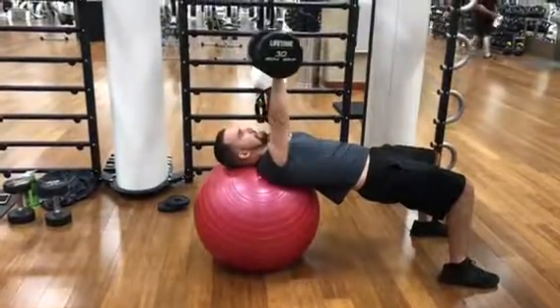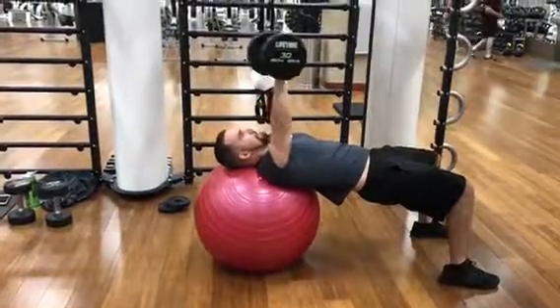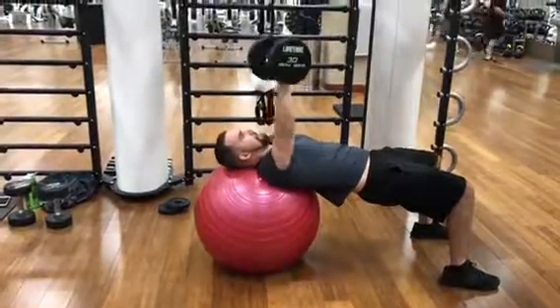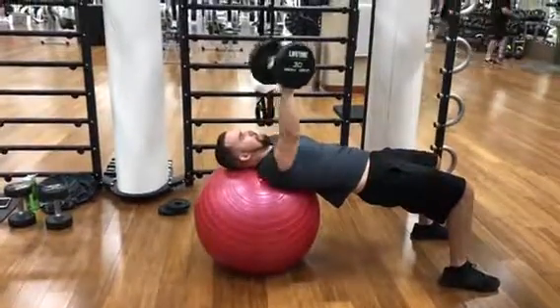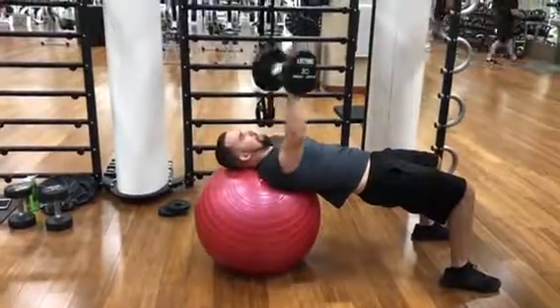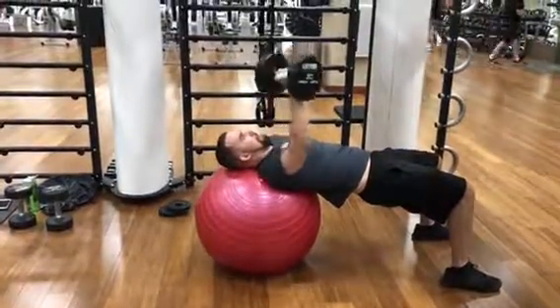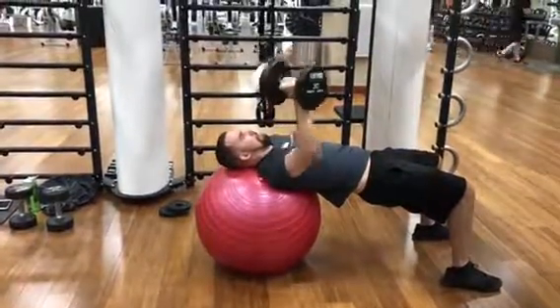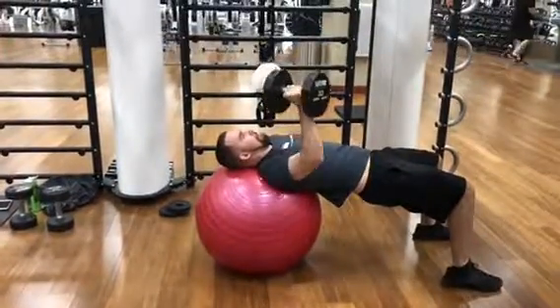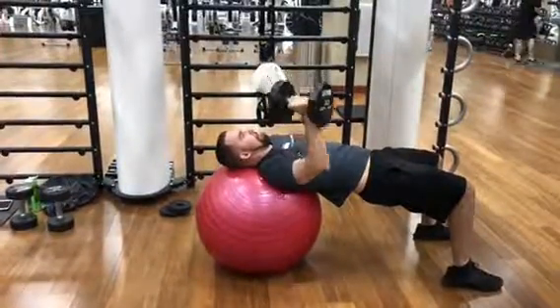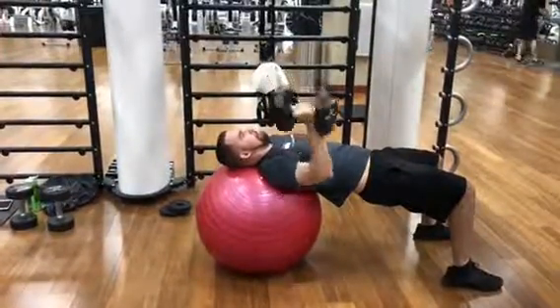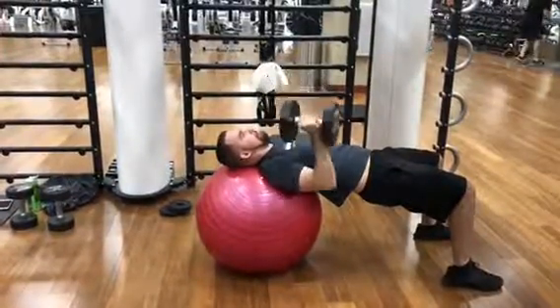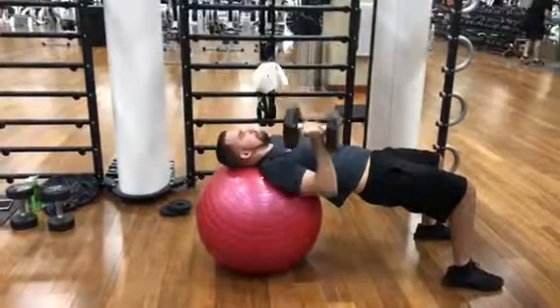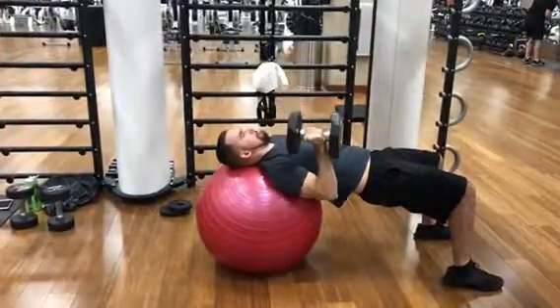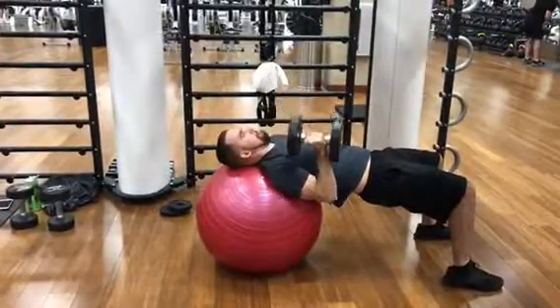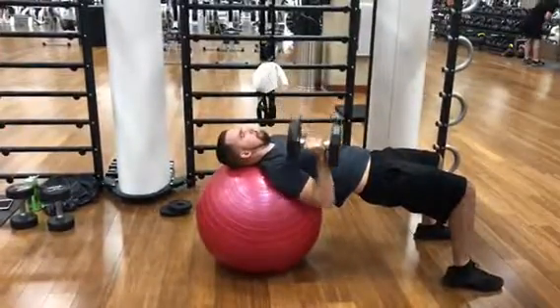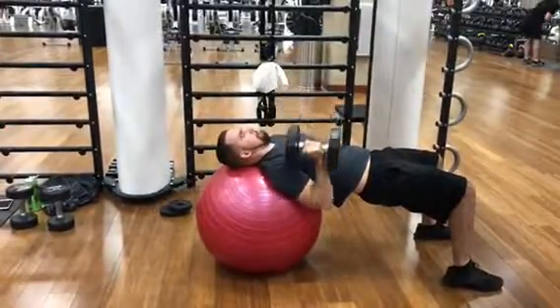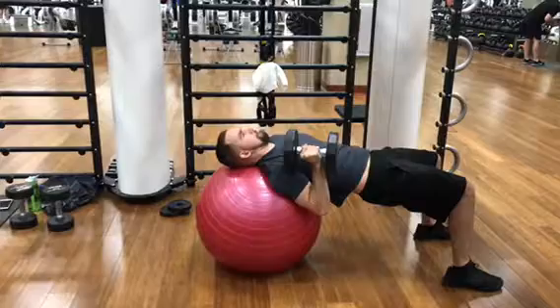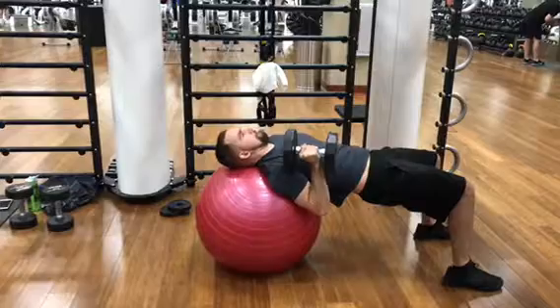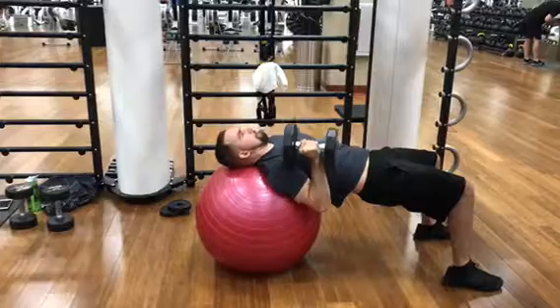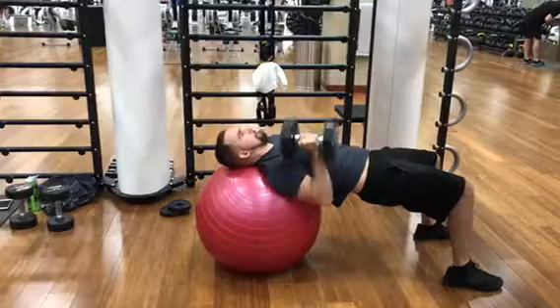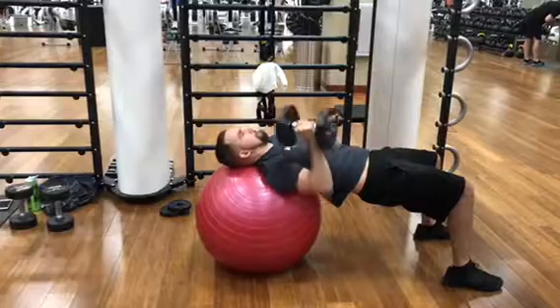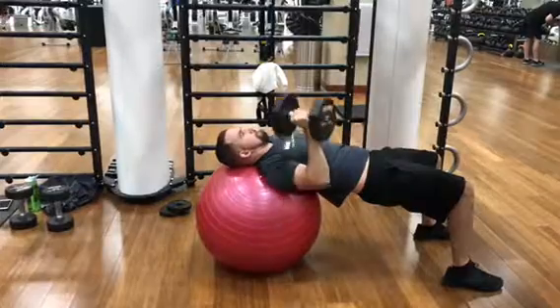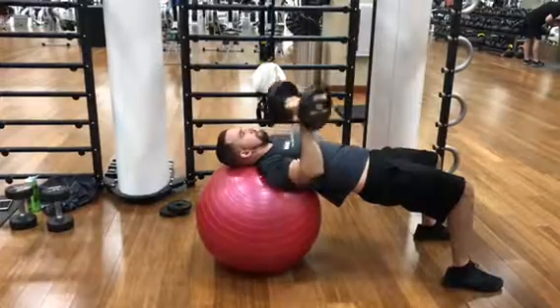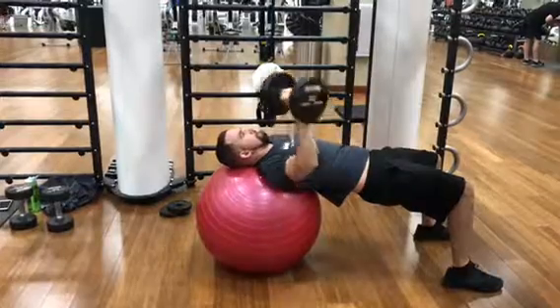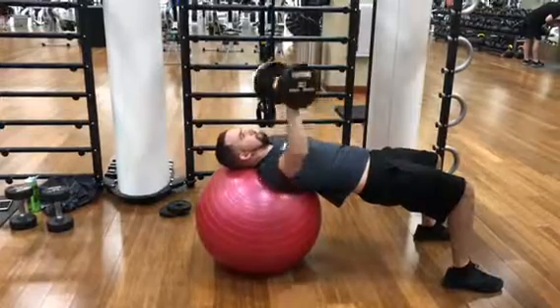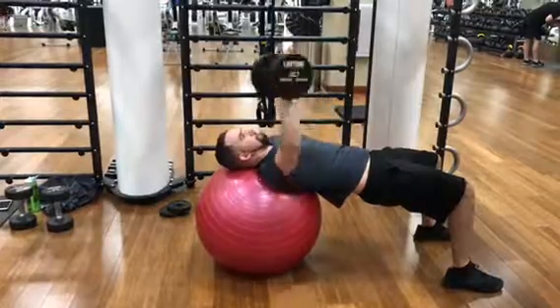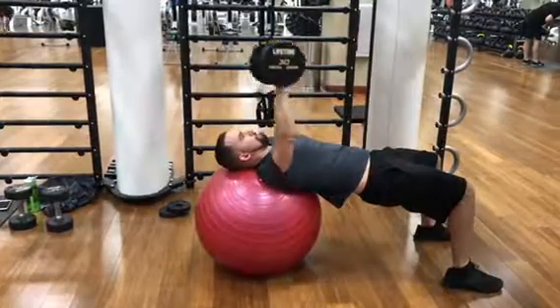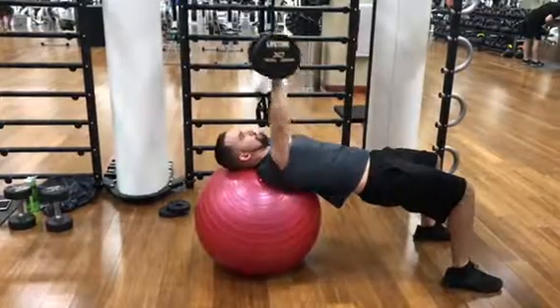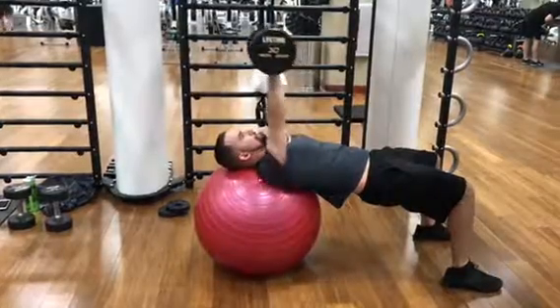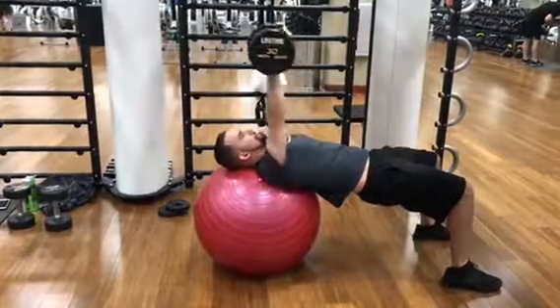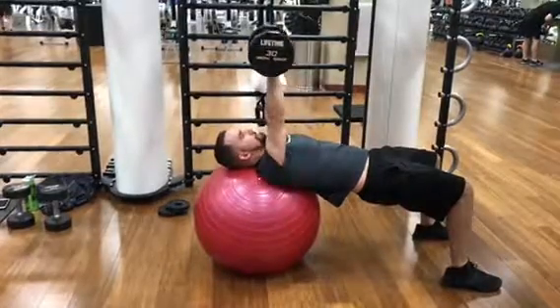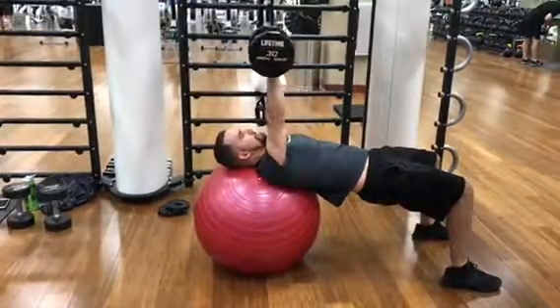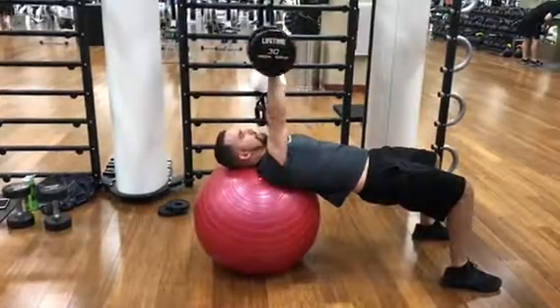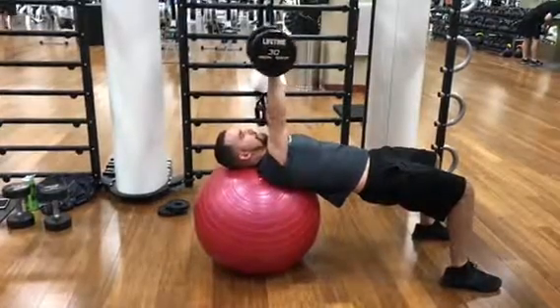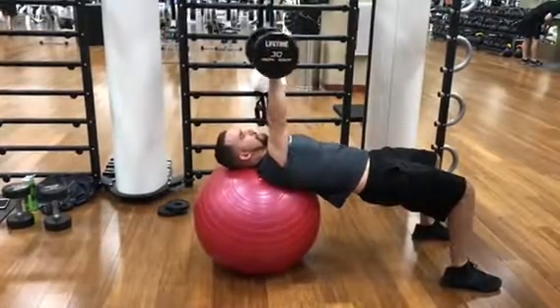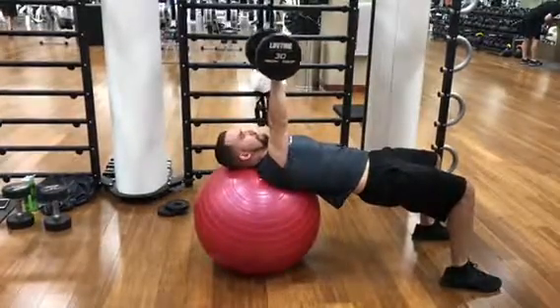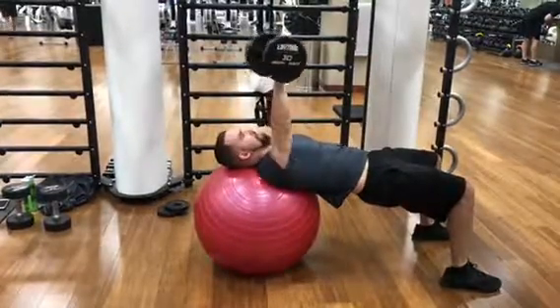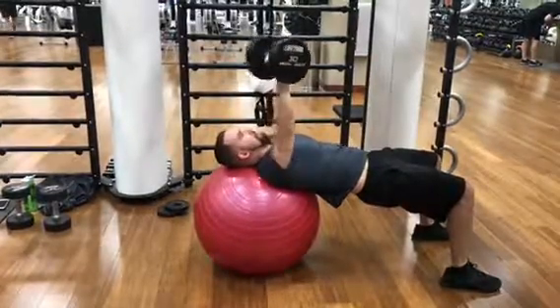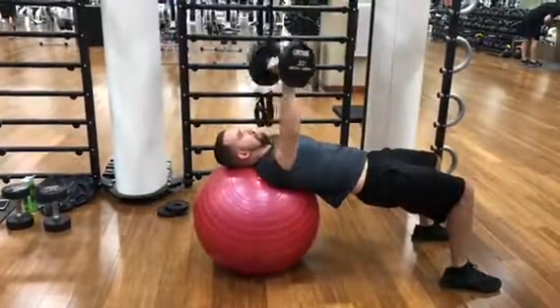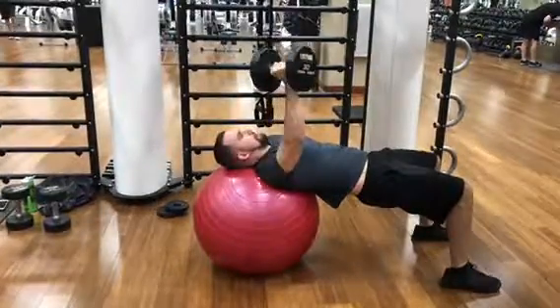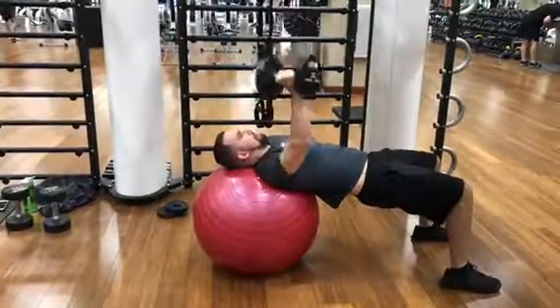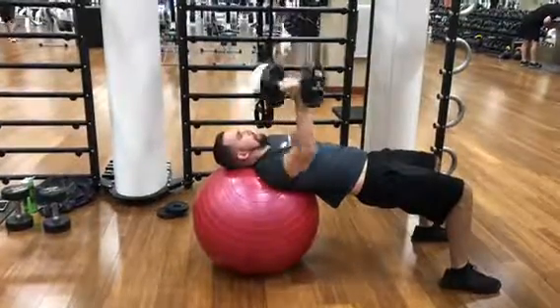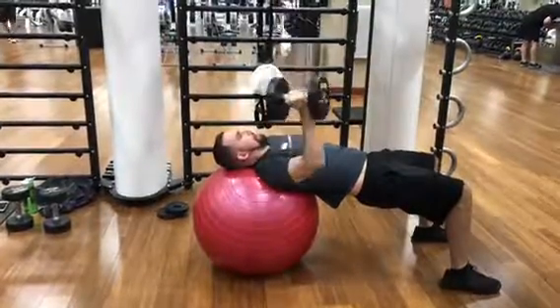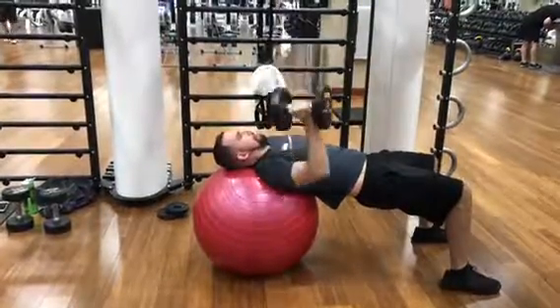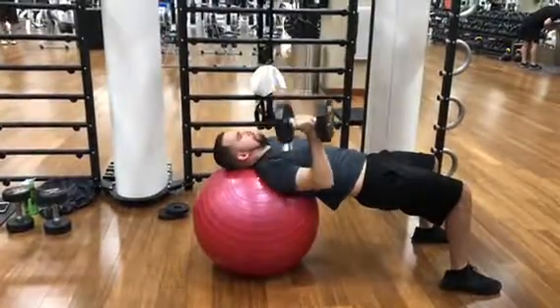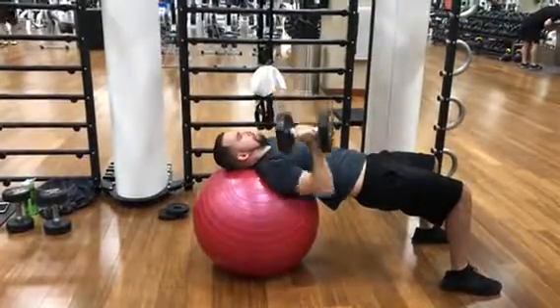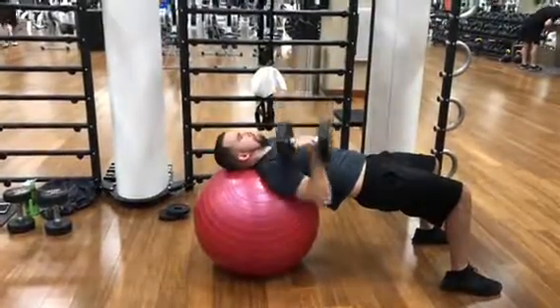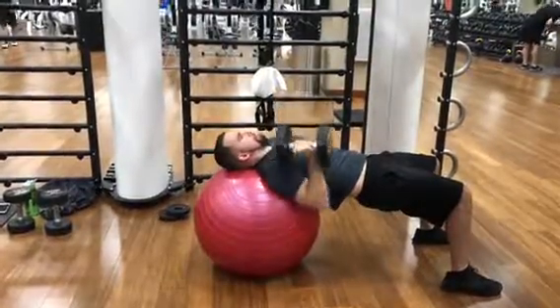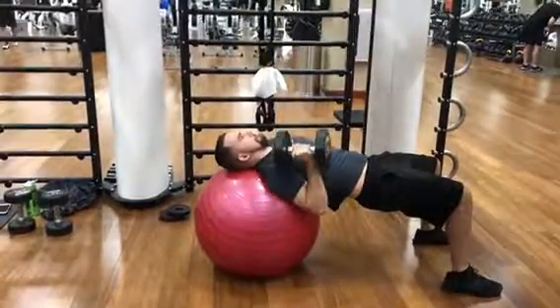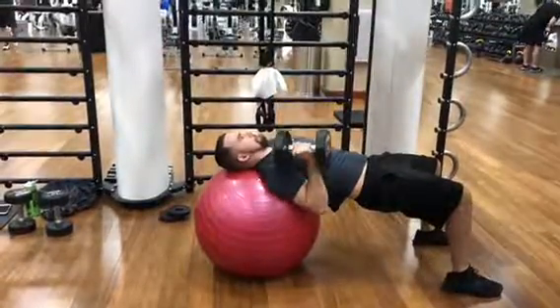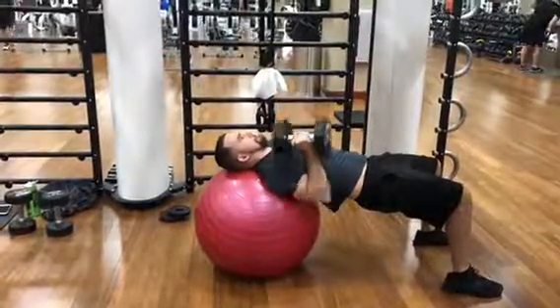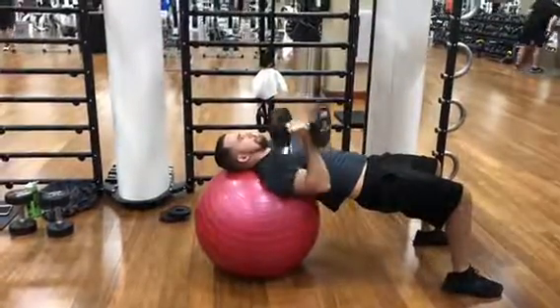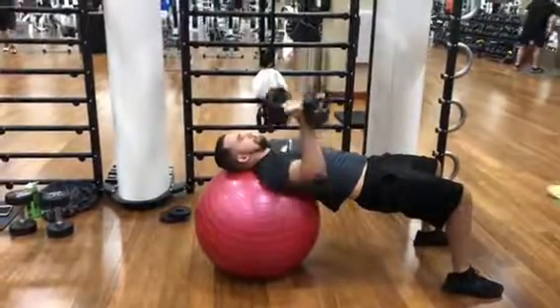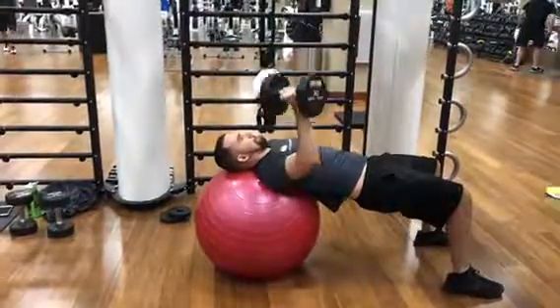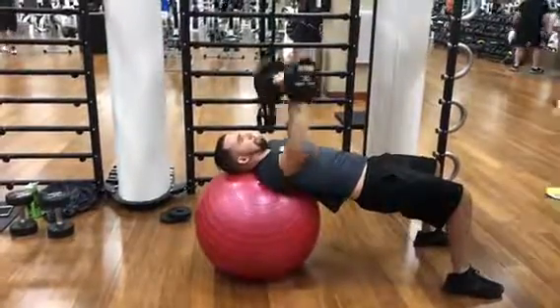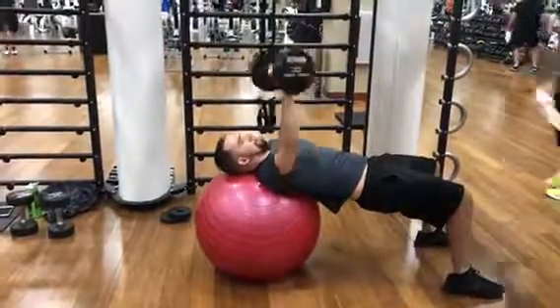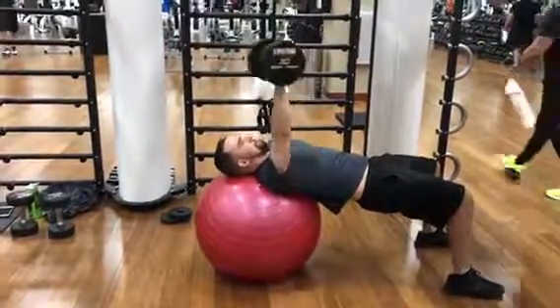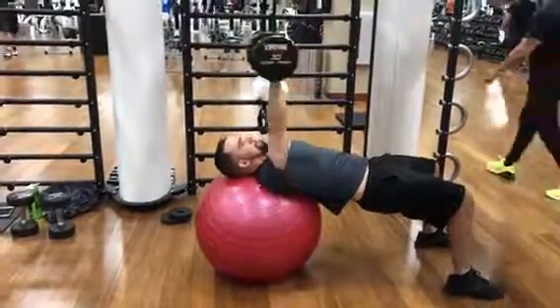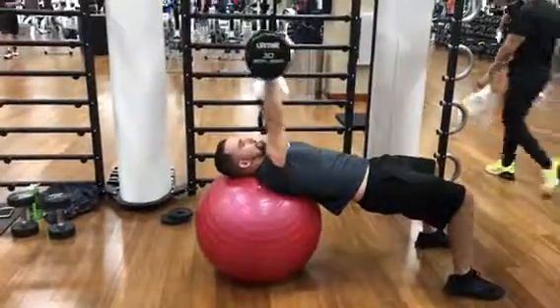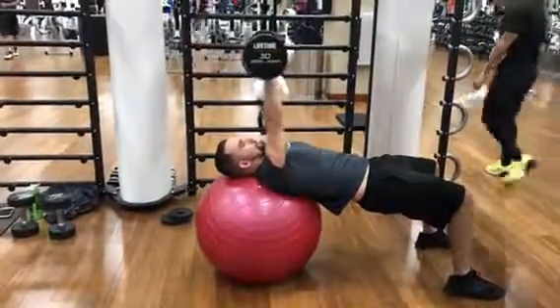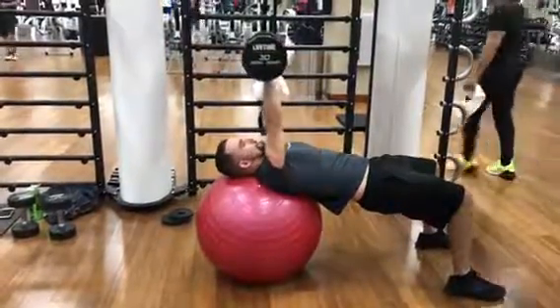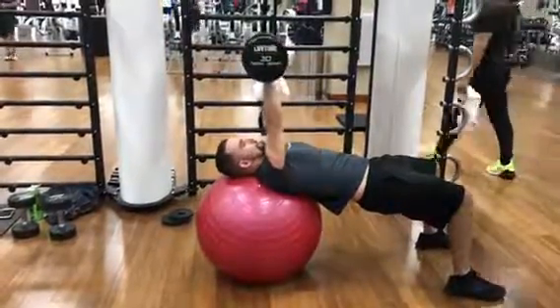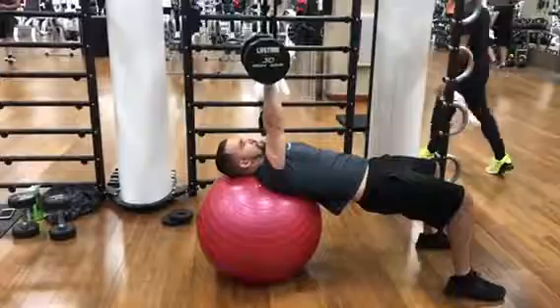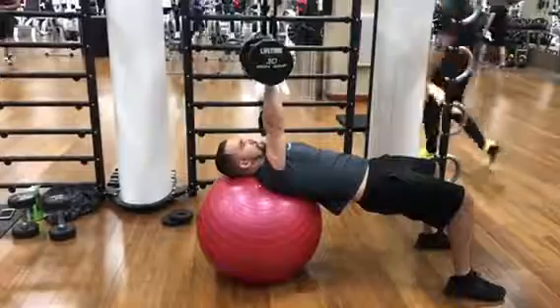Make sure that your elbow is going down at a 45 degree angle. This will help prevent shoulder impingement.